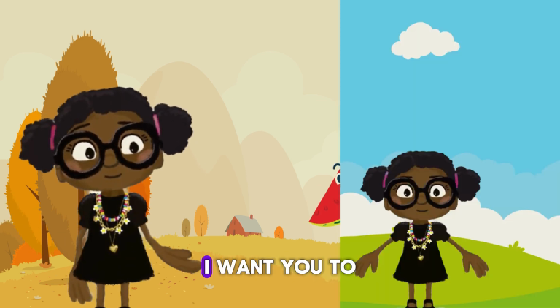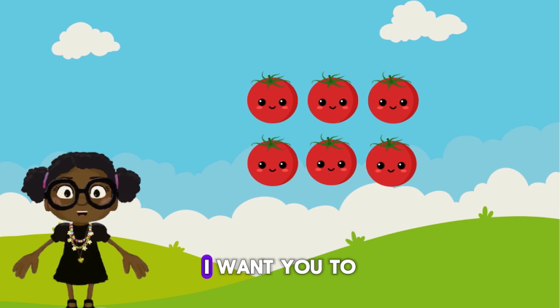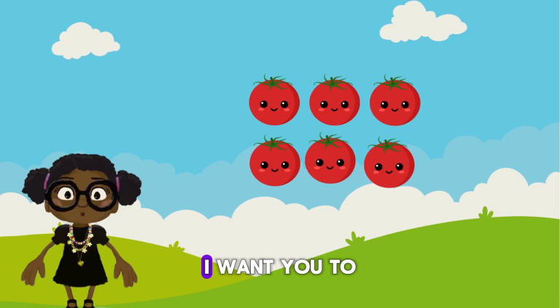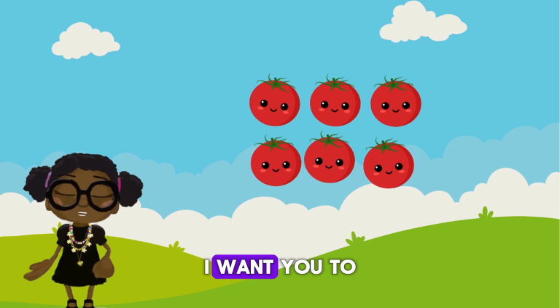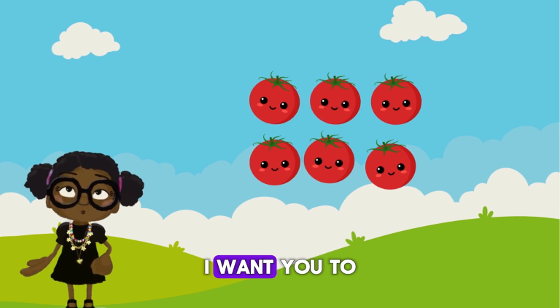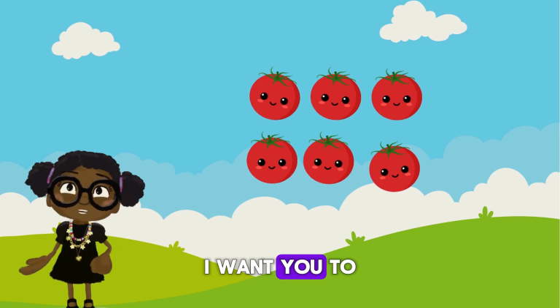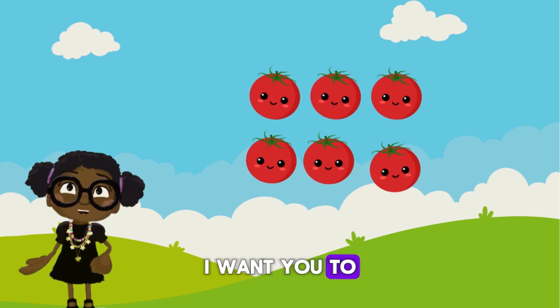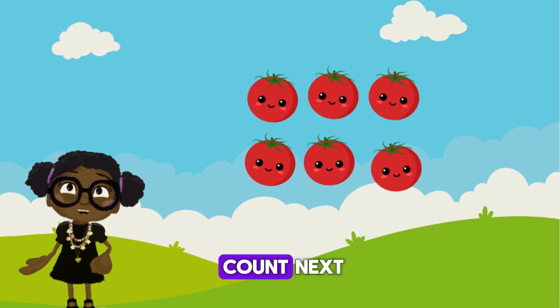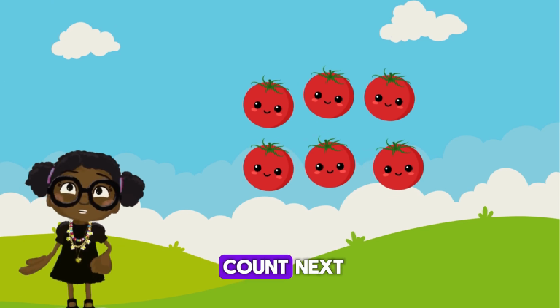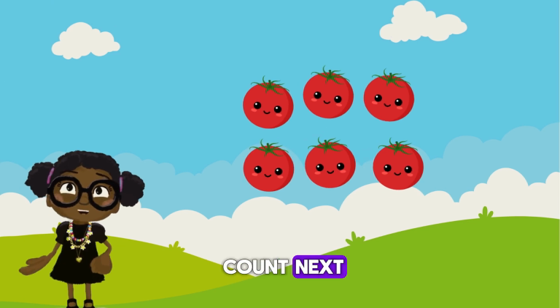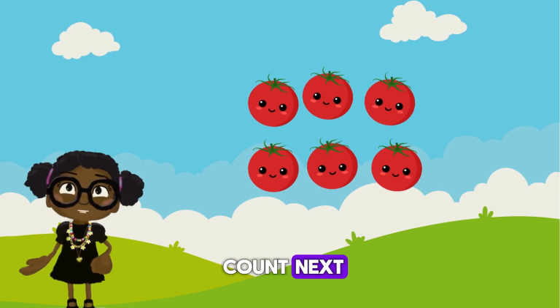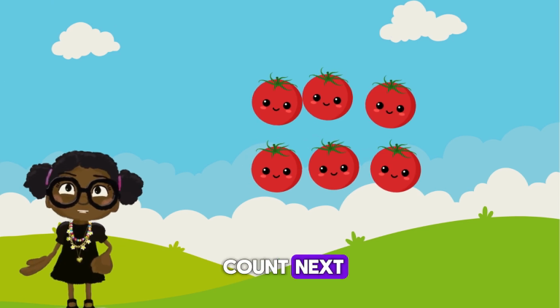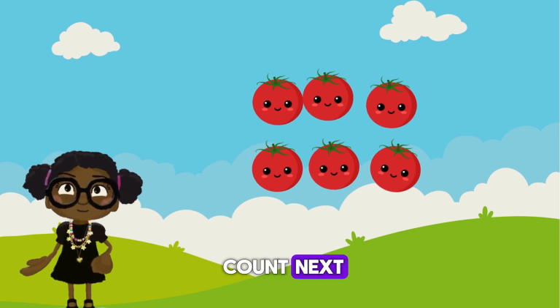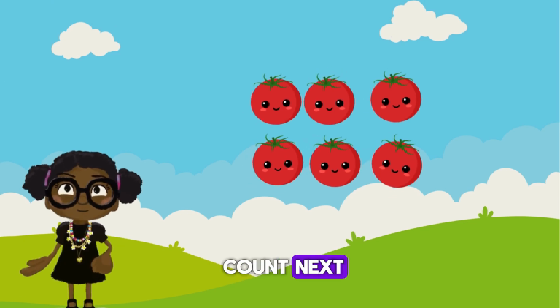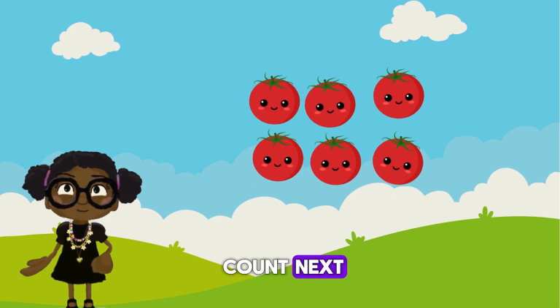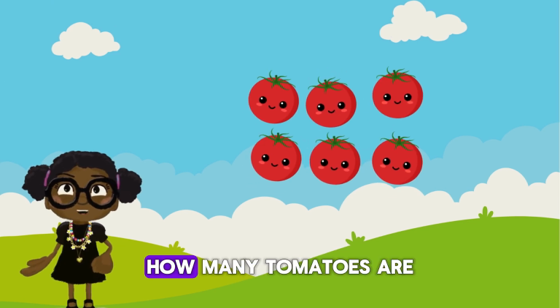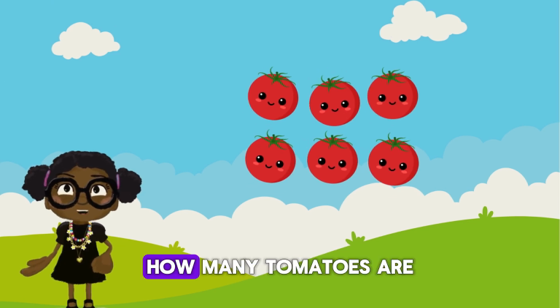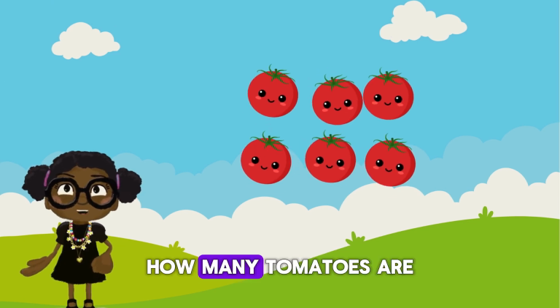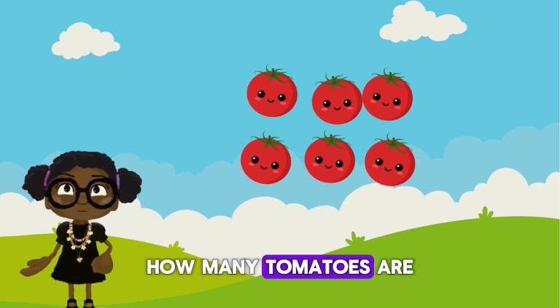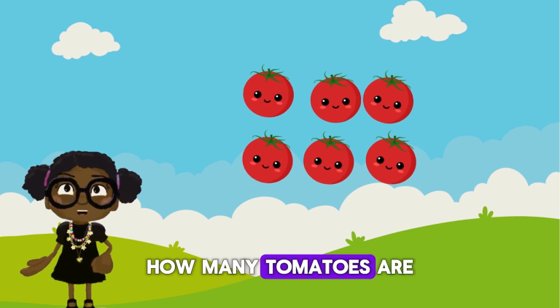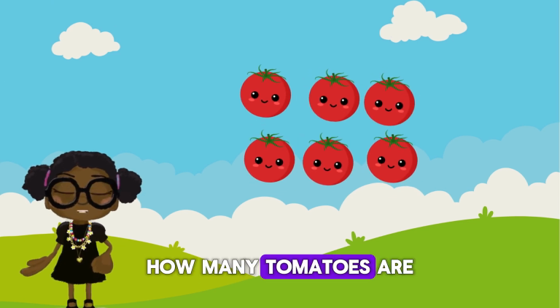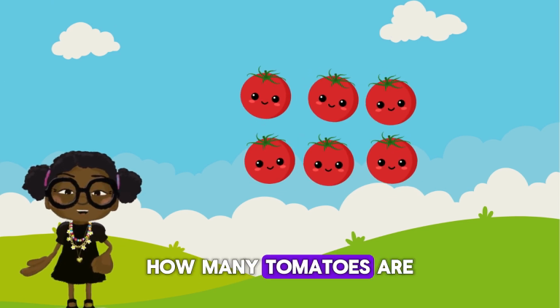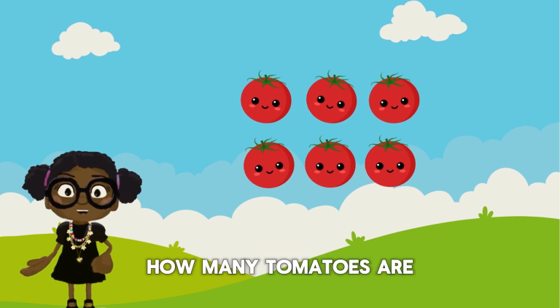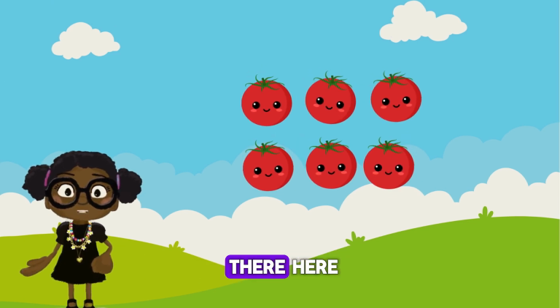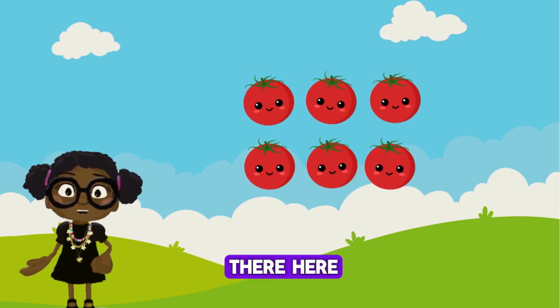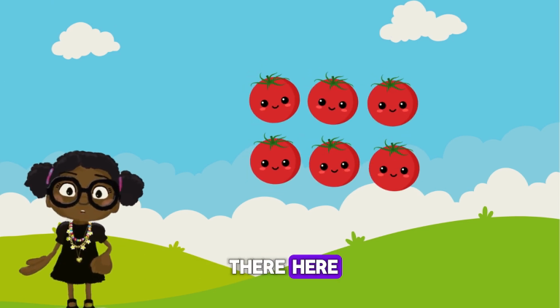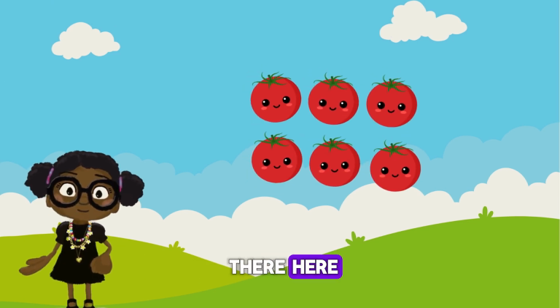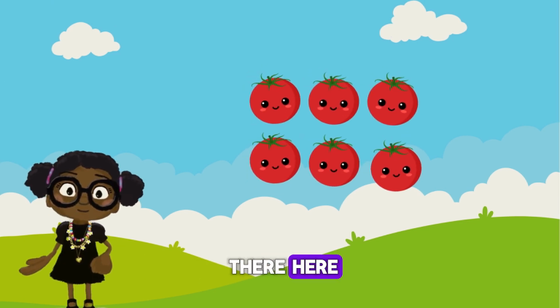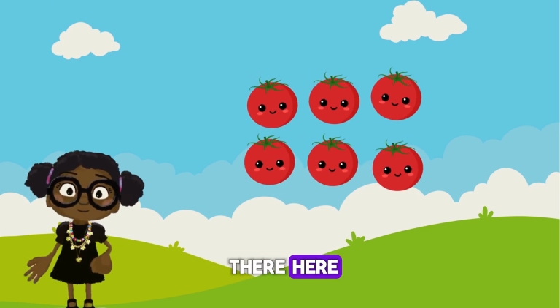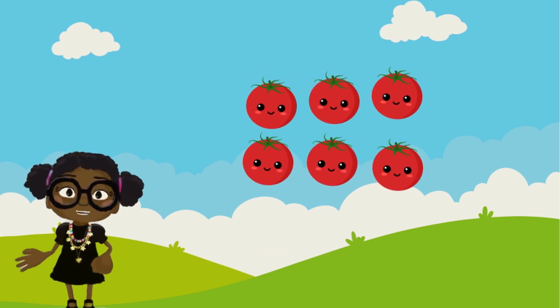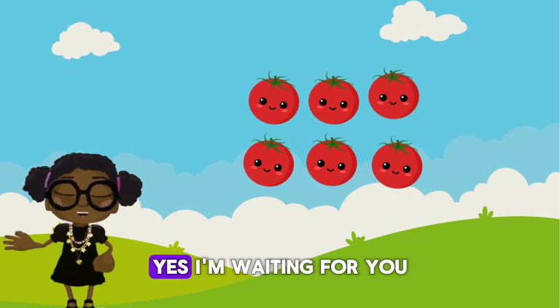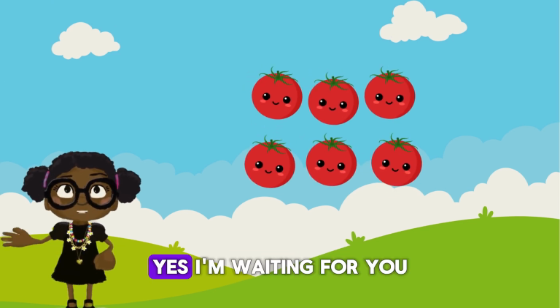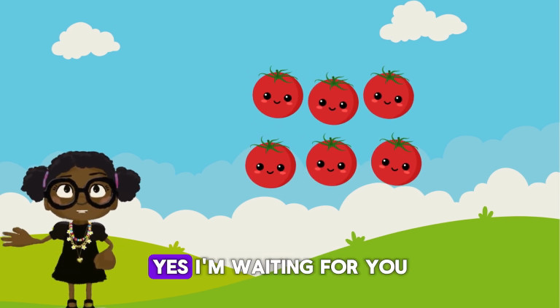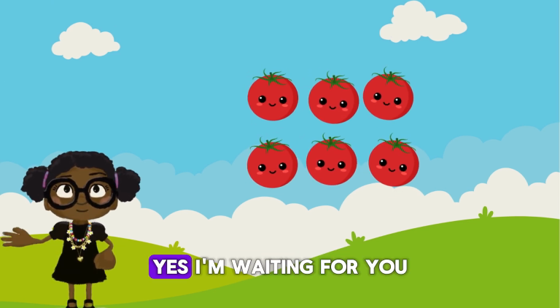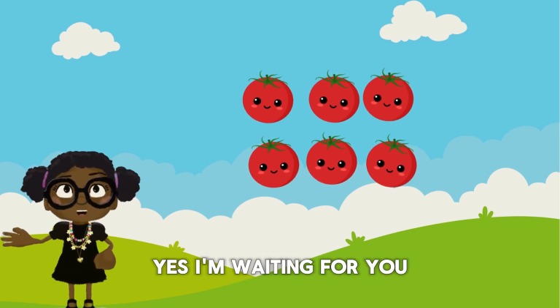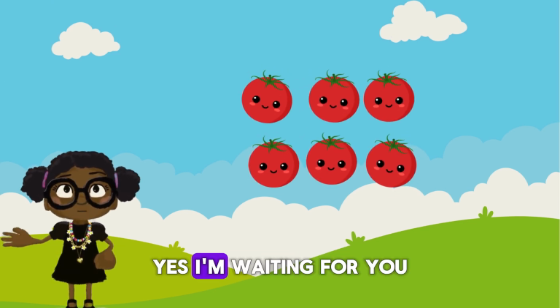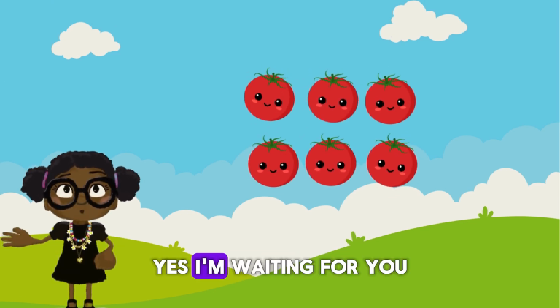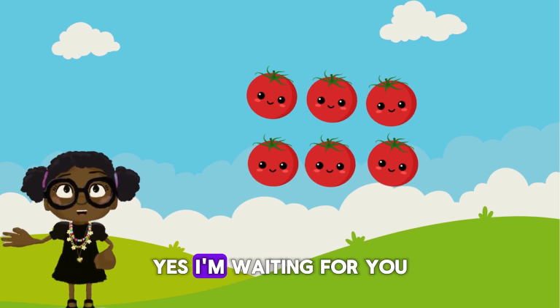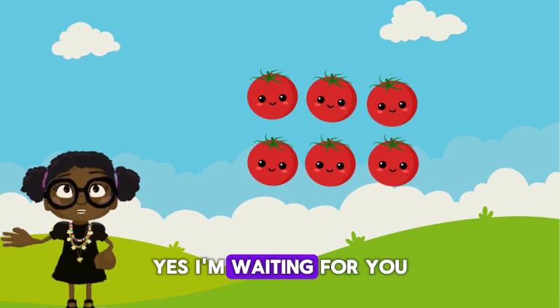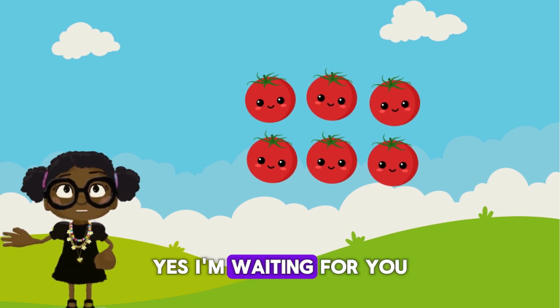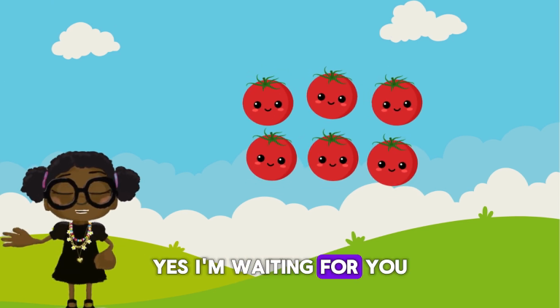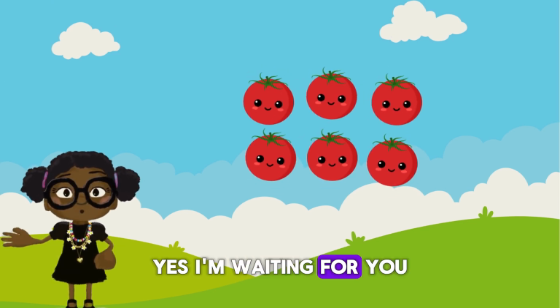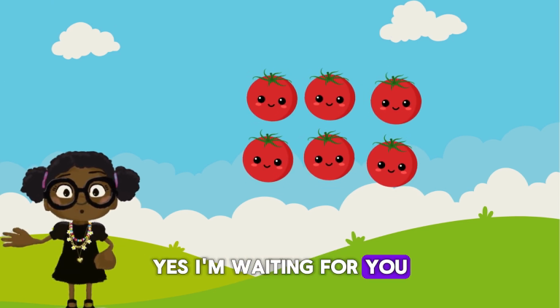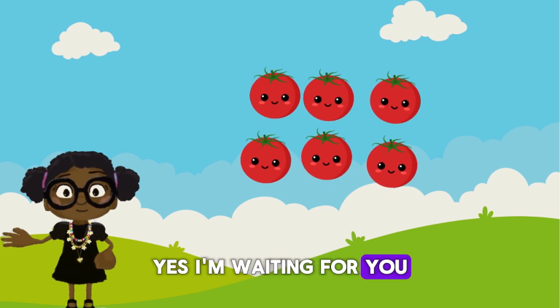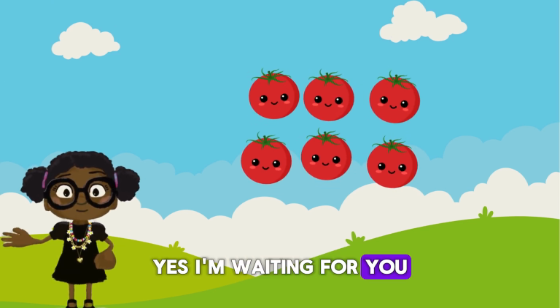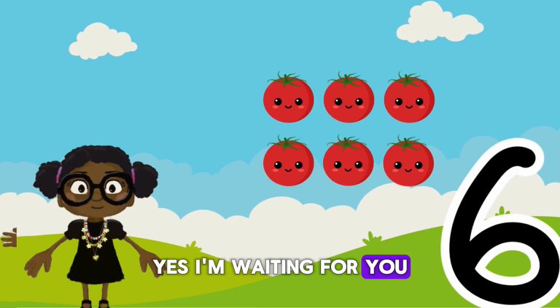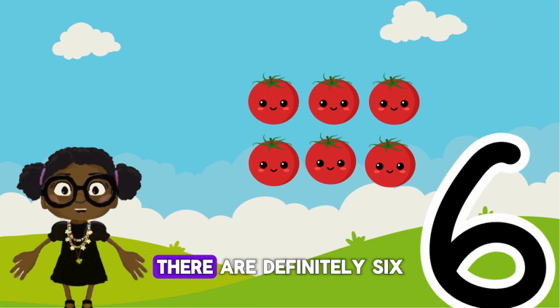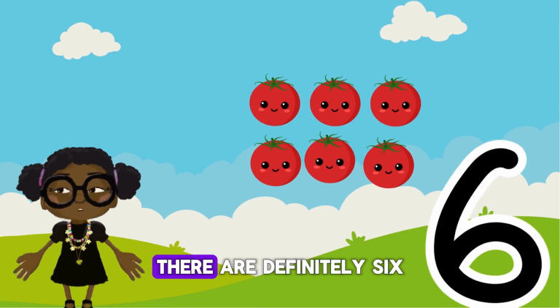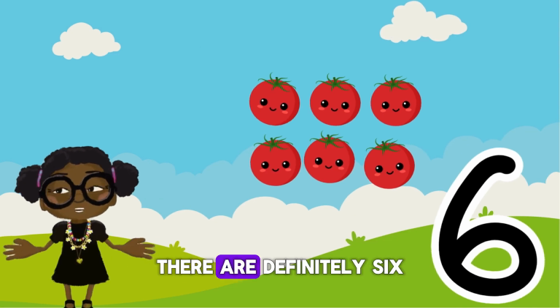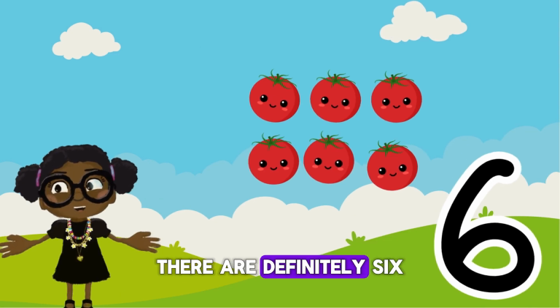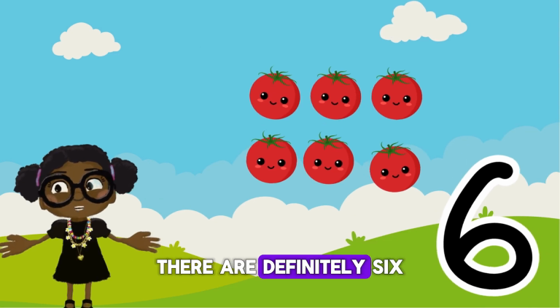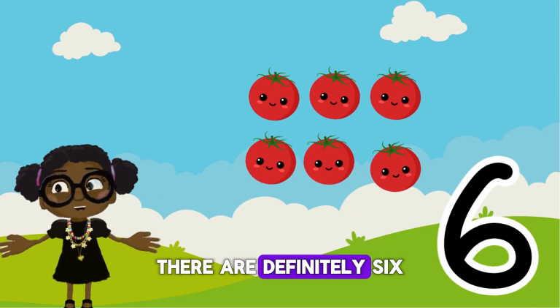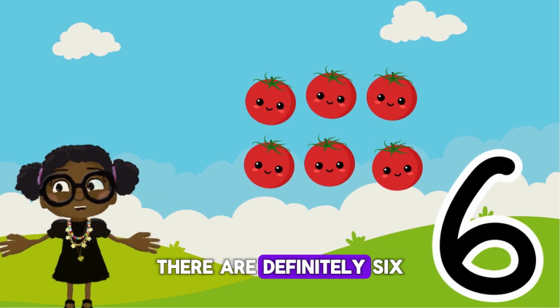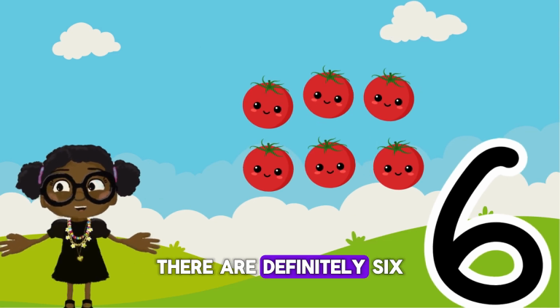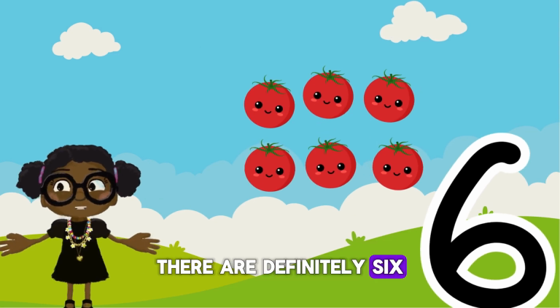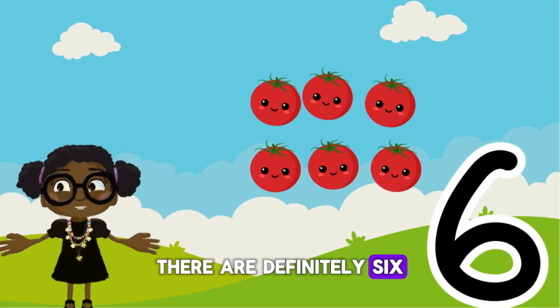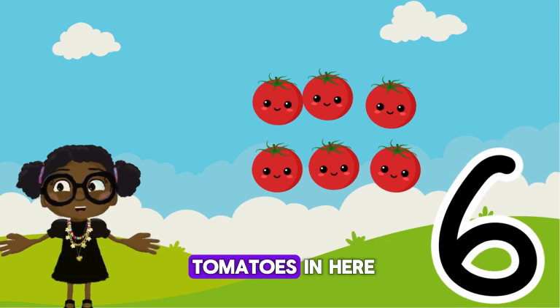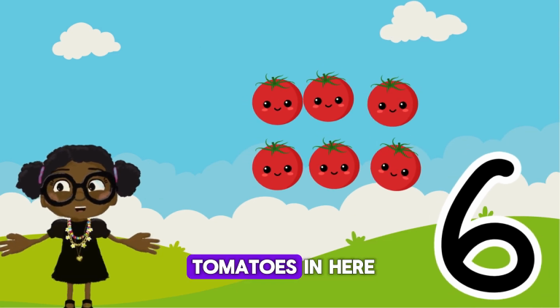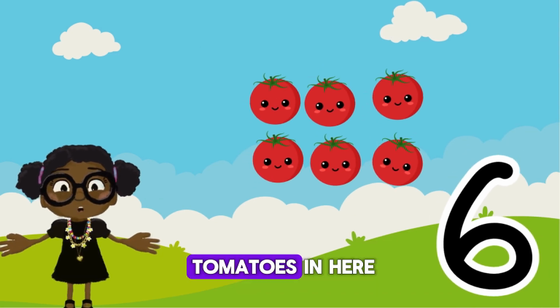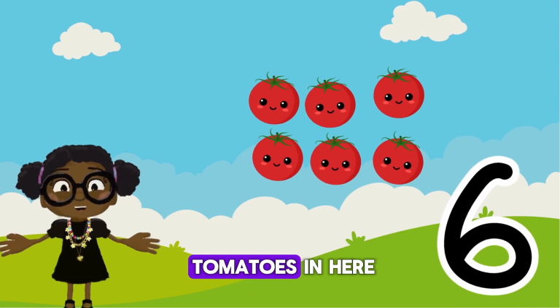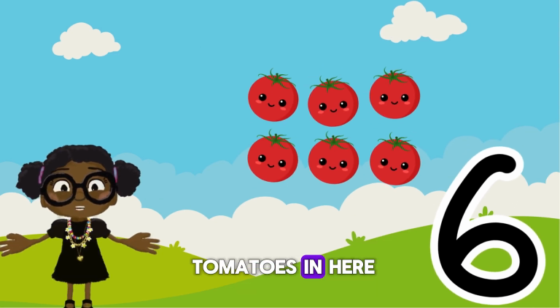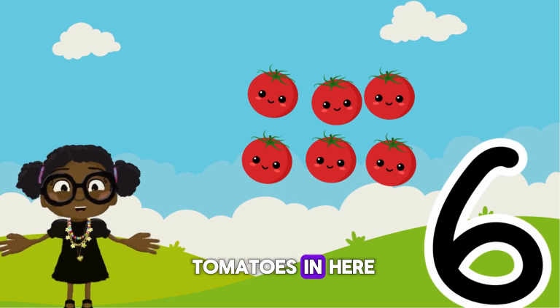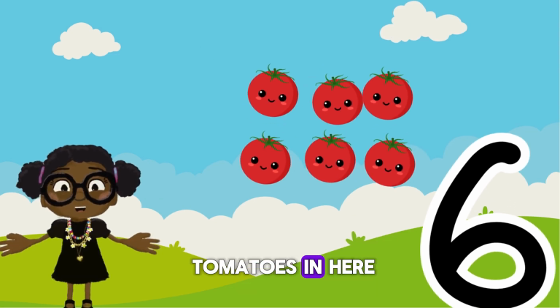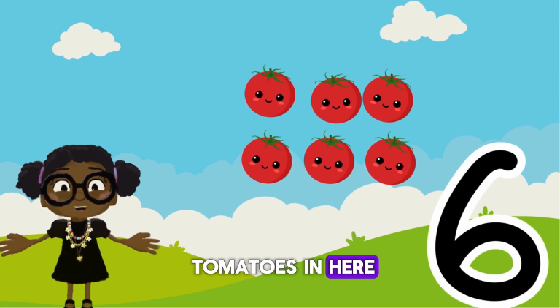I want you to count next. How many tomatoes are there here? Yes, I'm waiting for you. There are definitely six tomatoes in here.